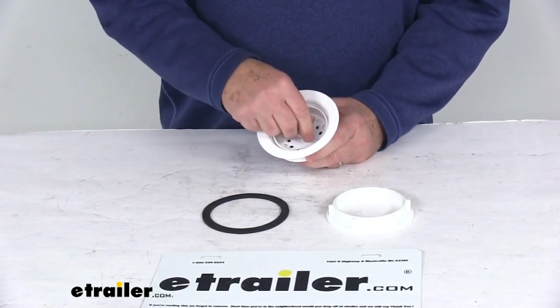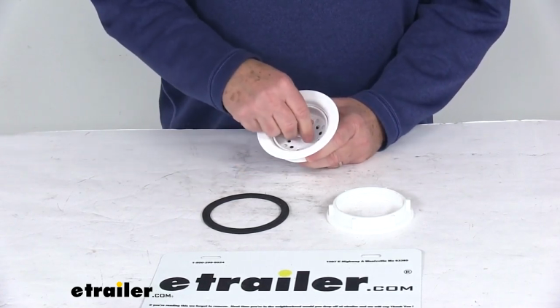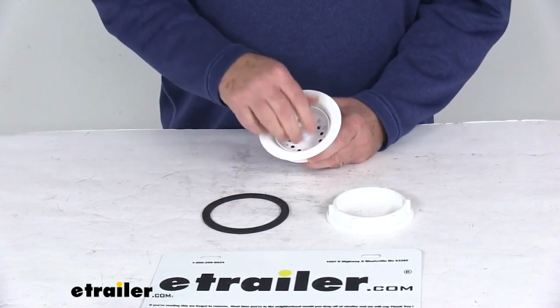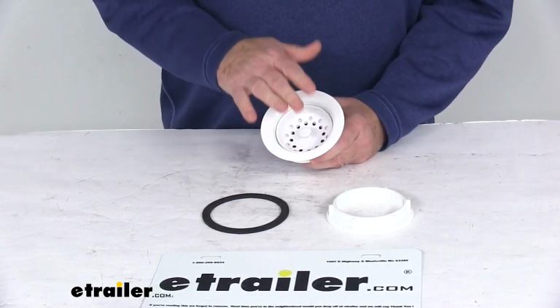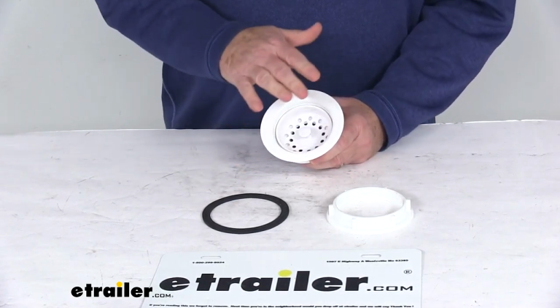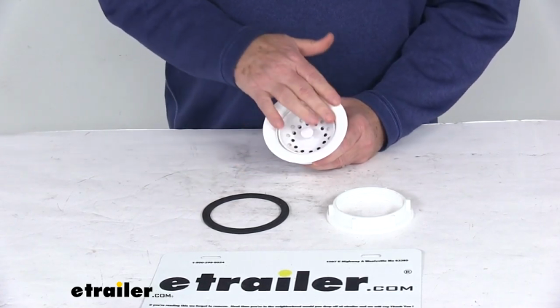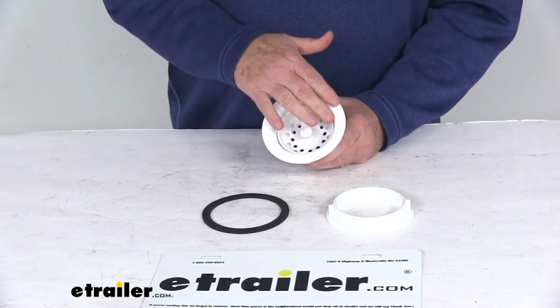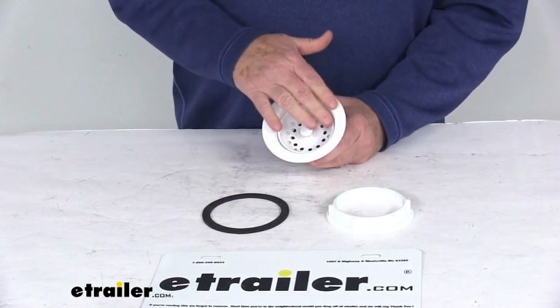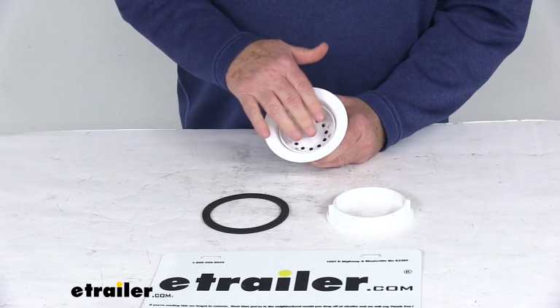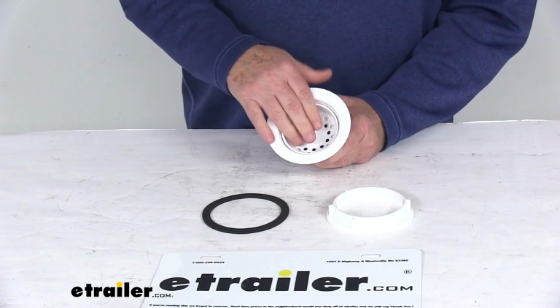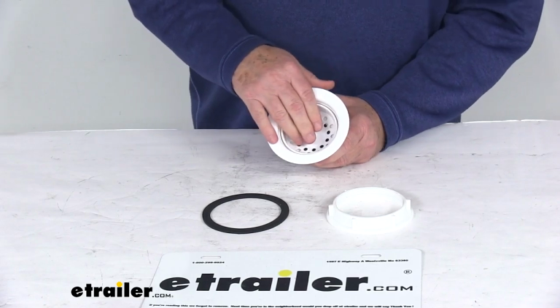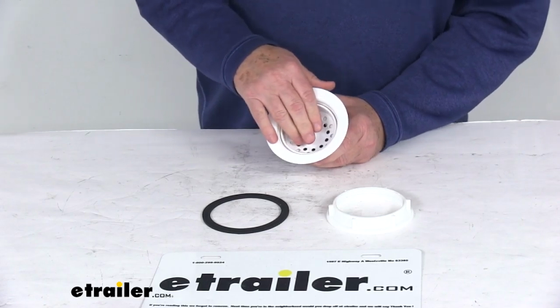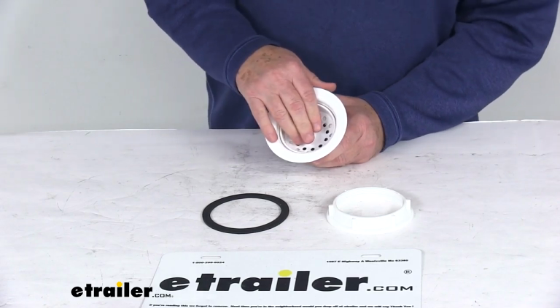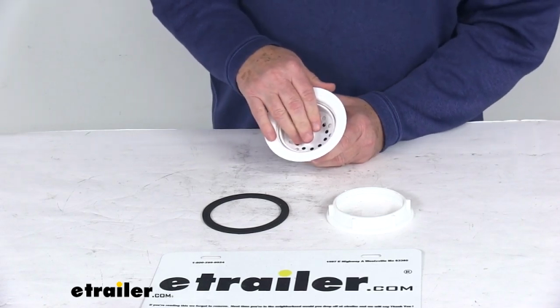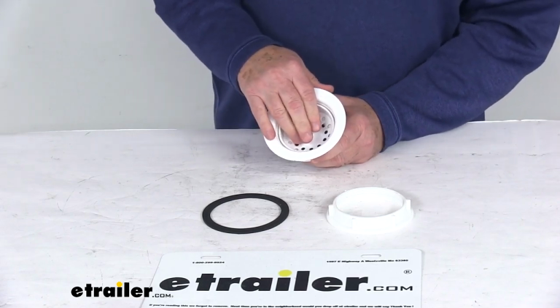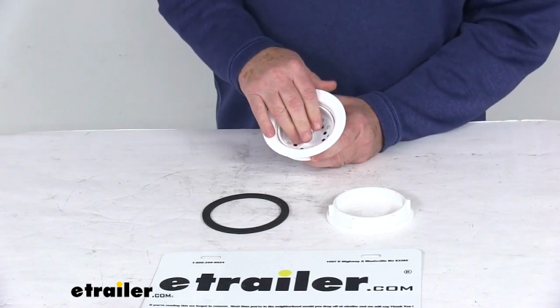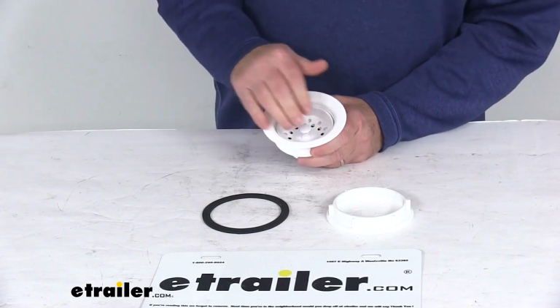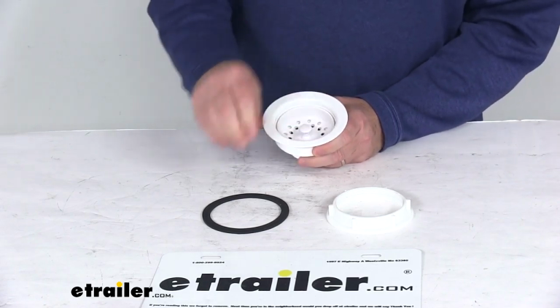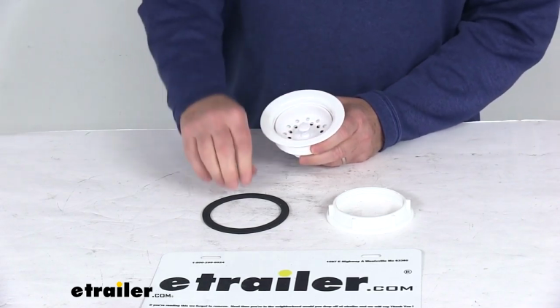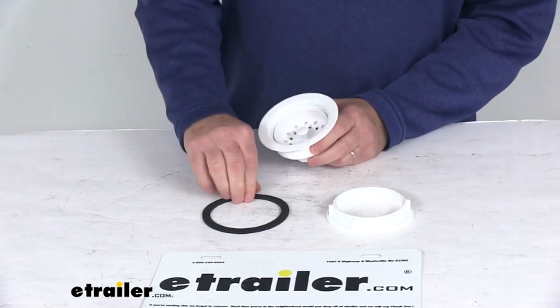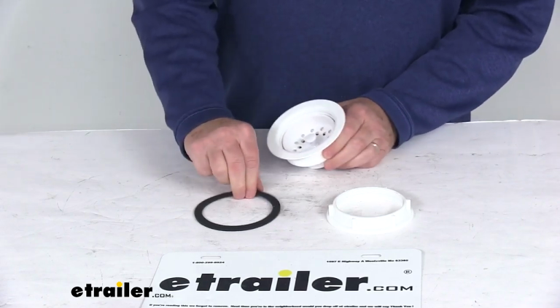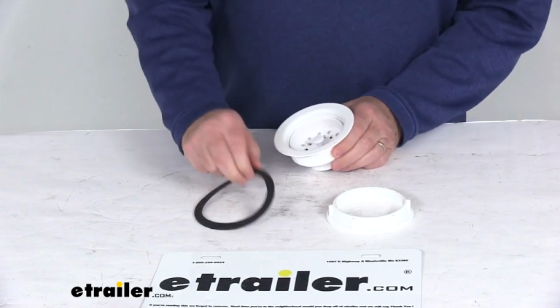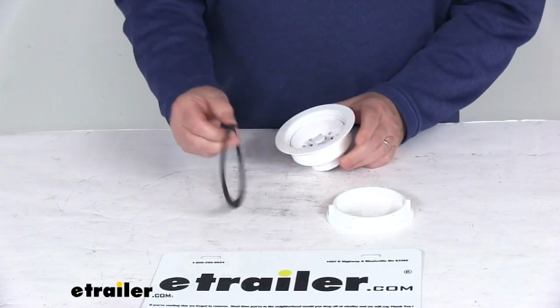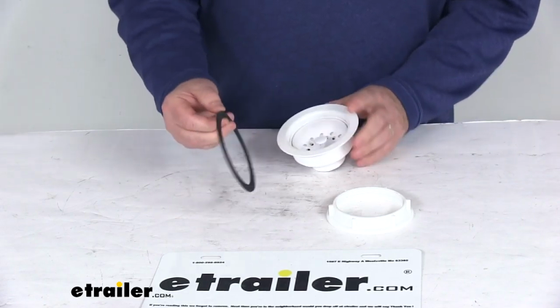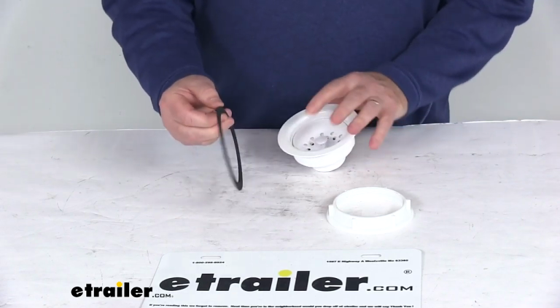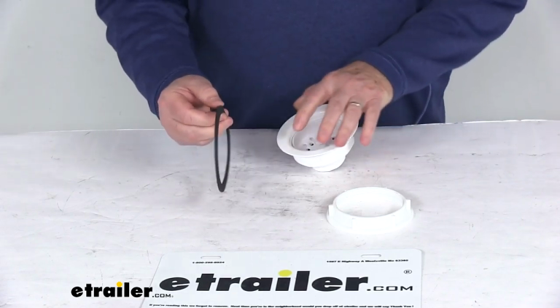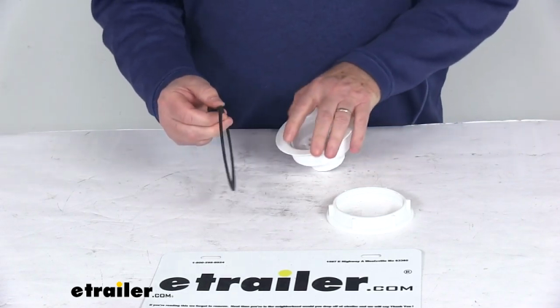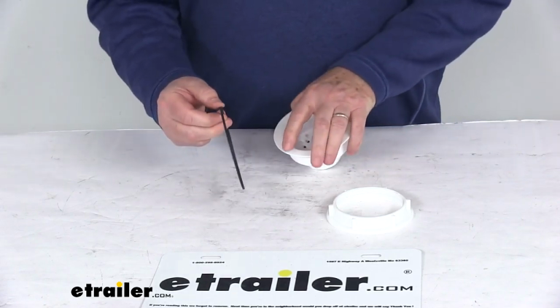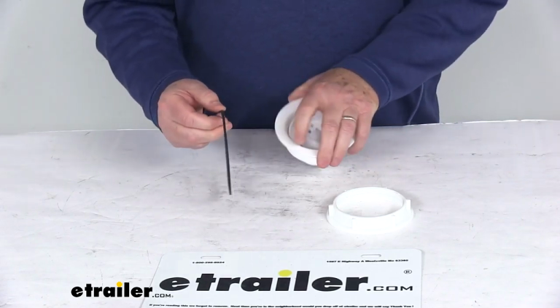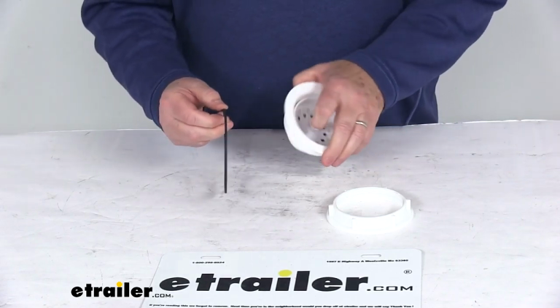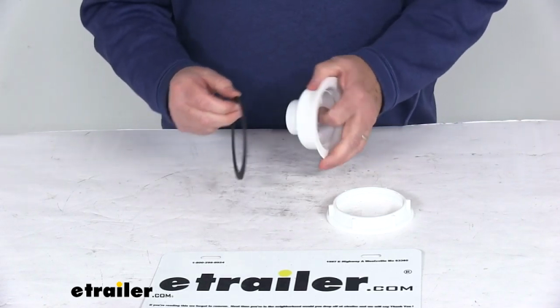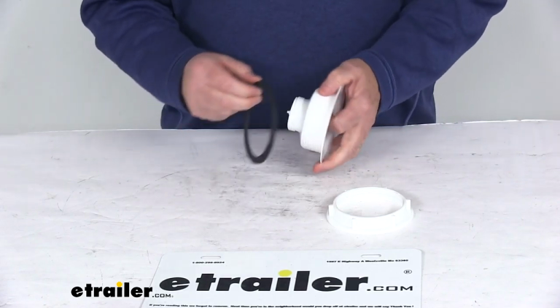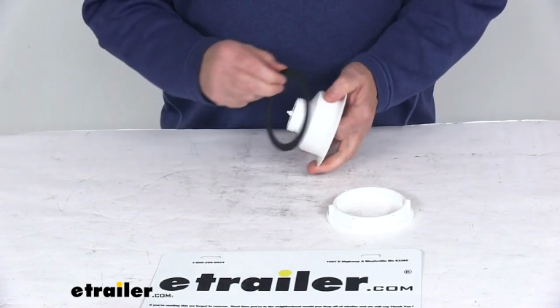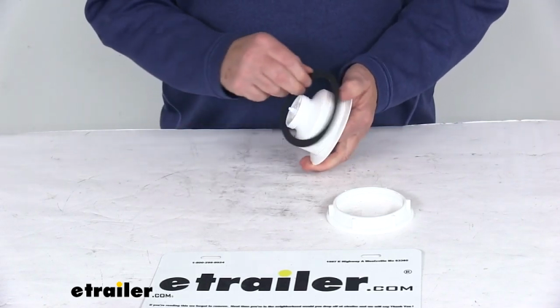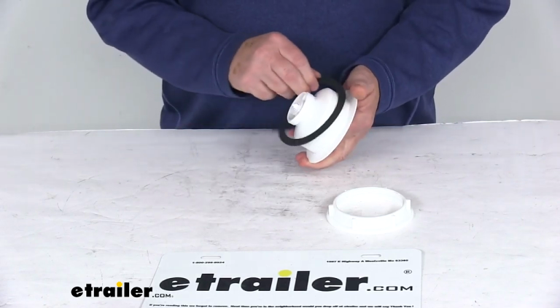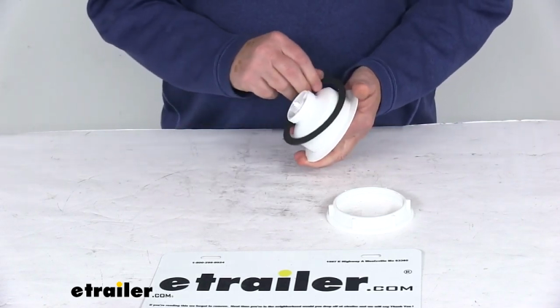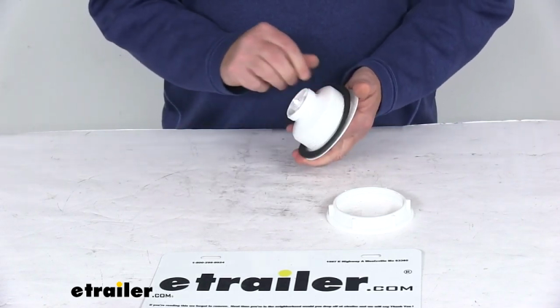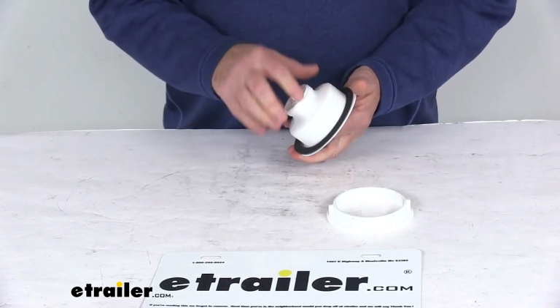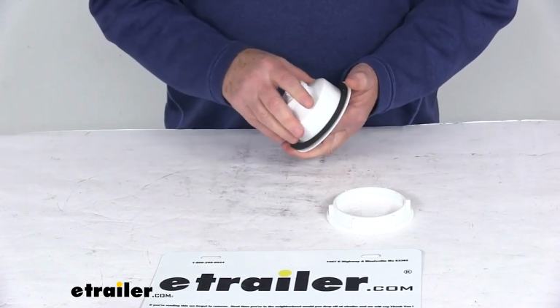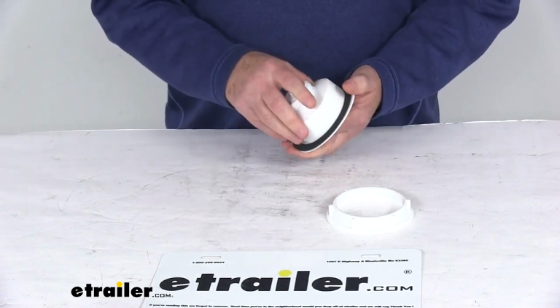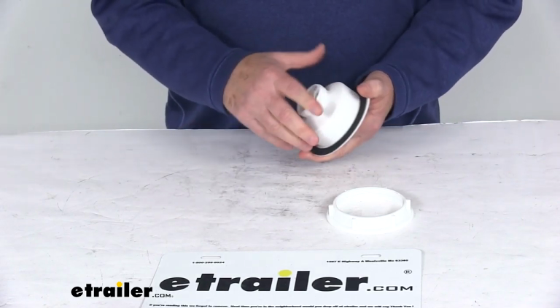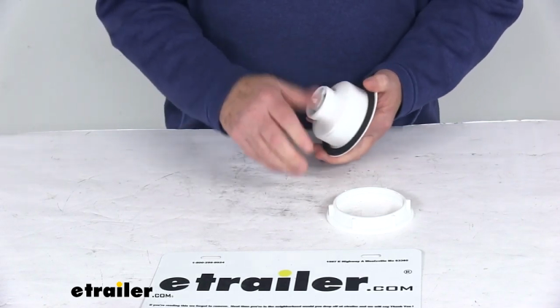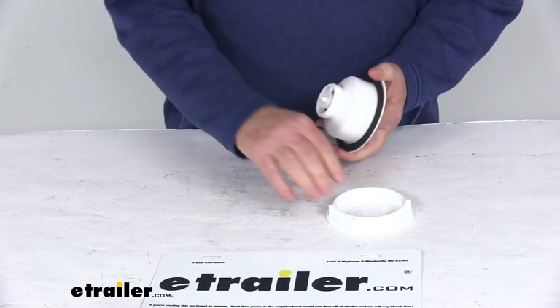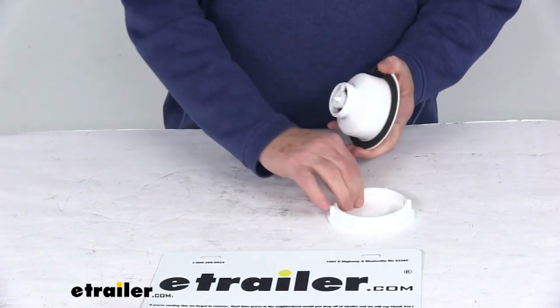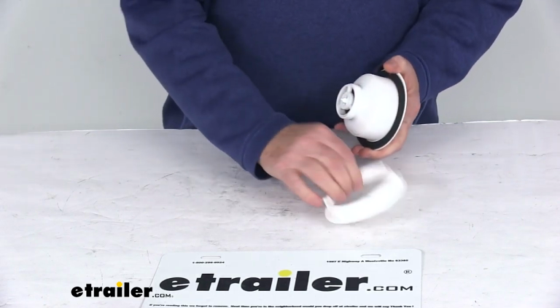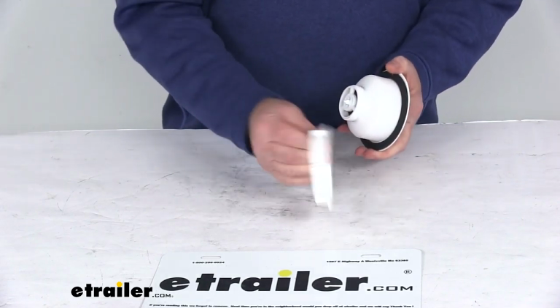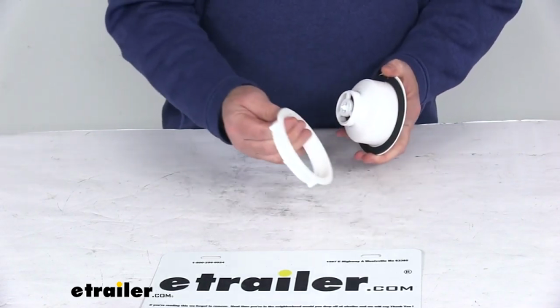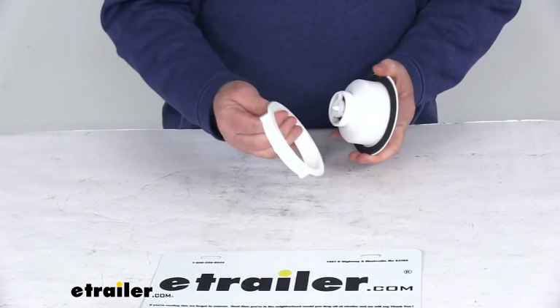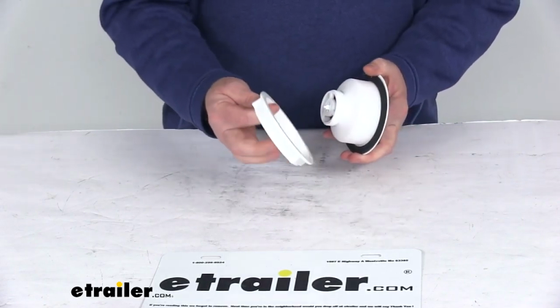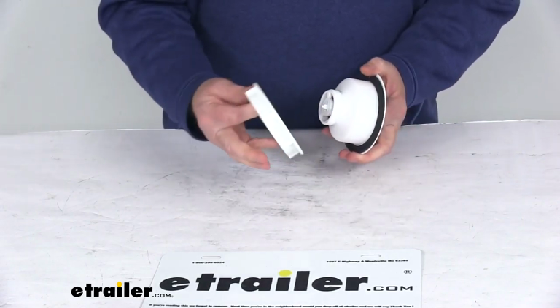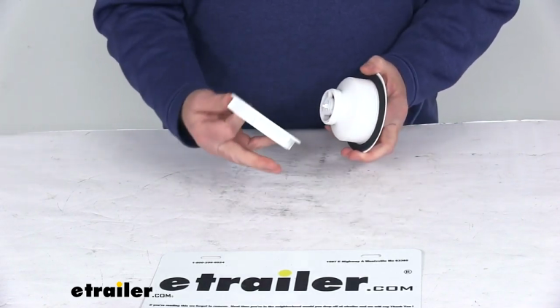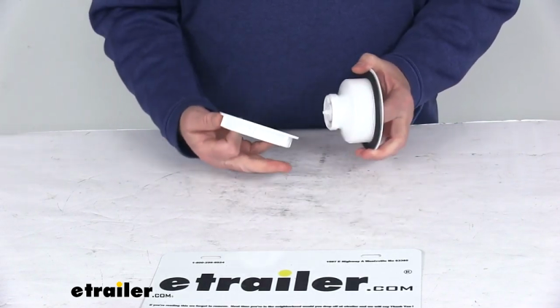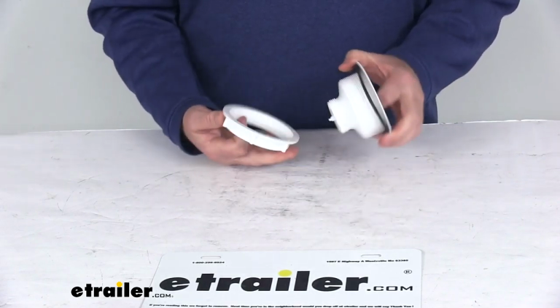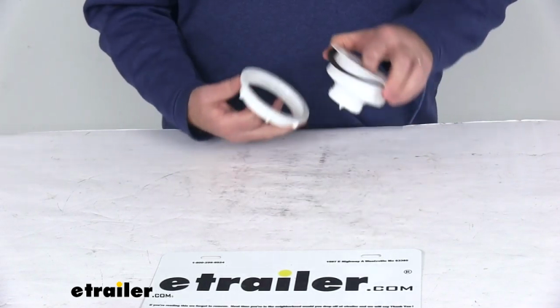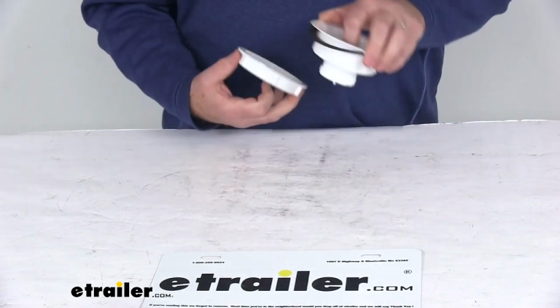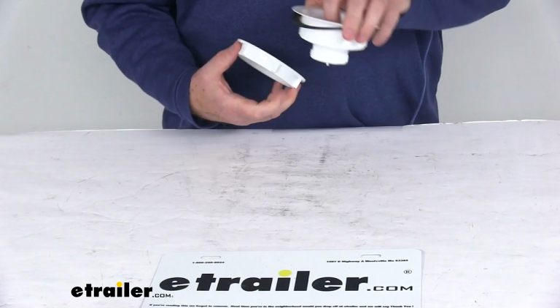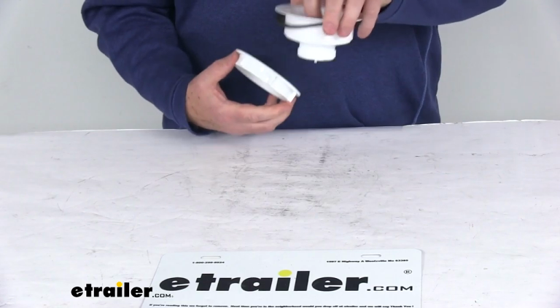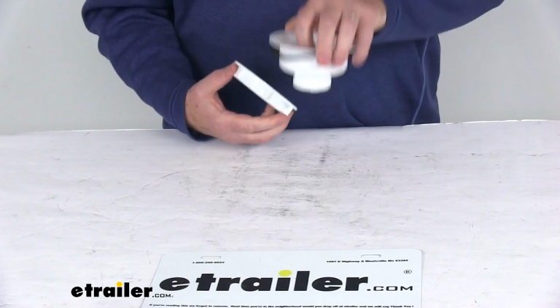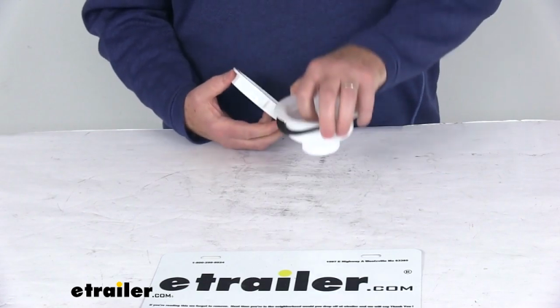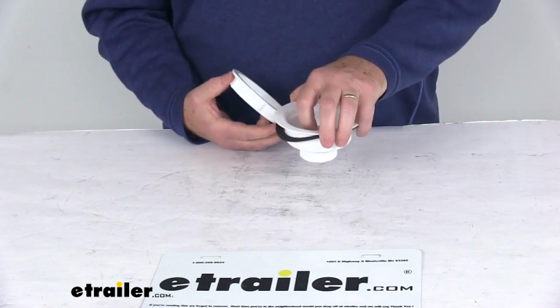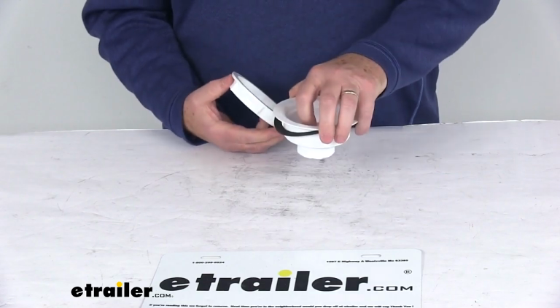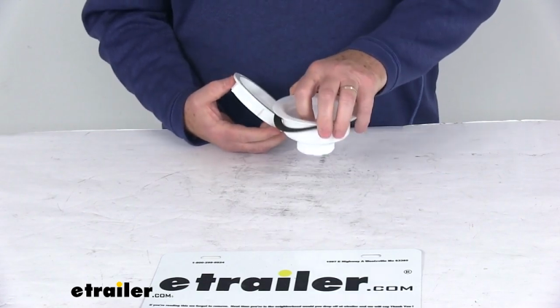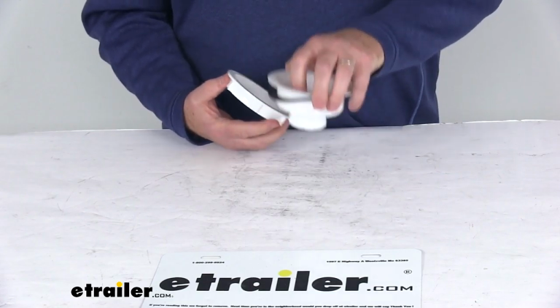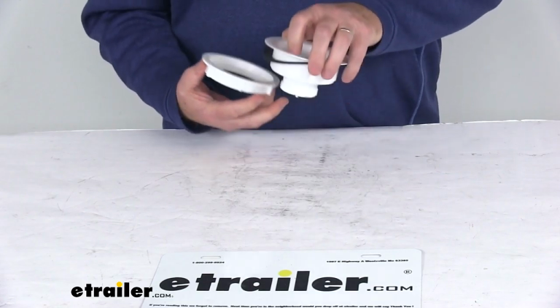the strainer with the basket in it, the rubber washer, and the lock nut.